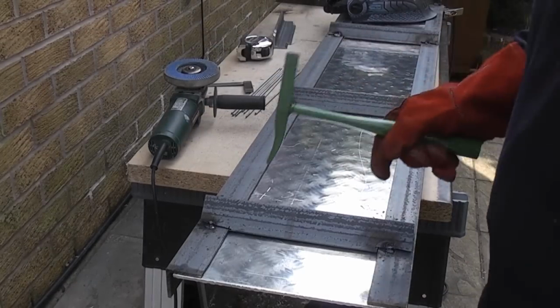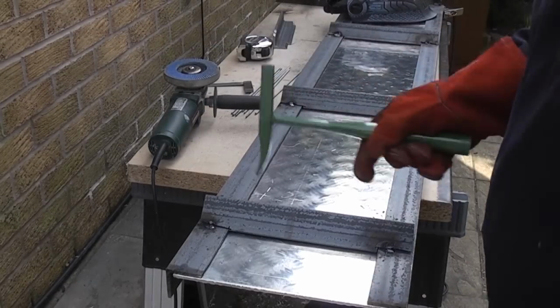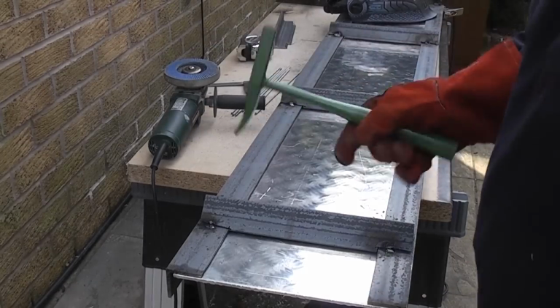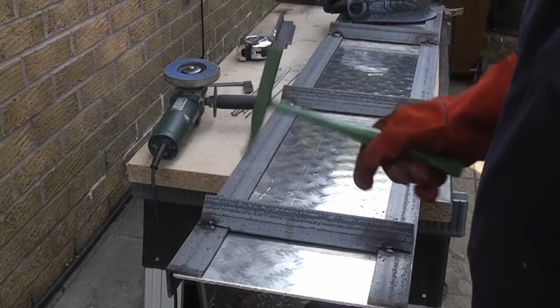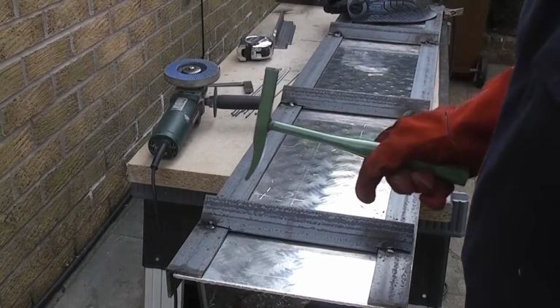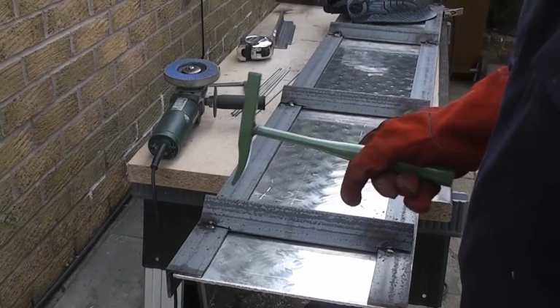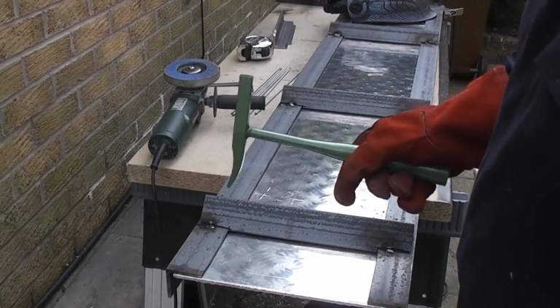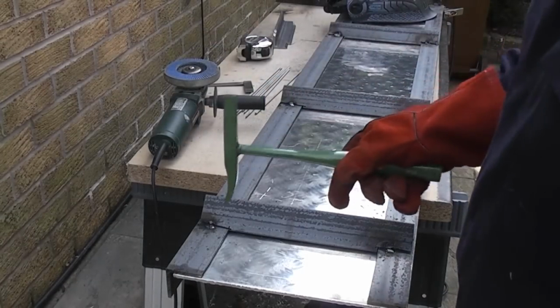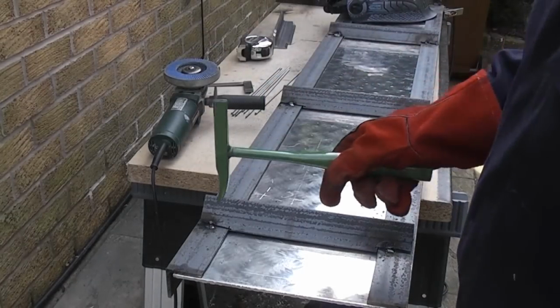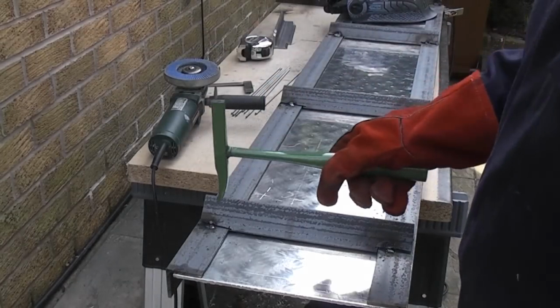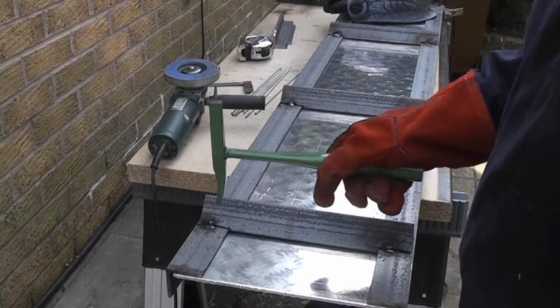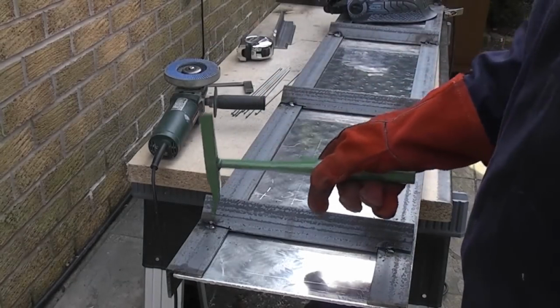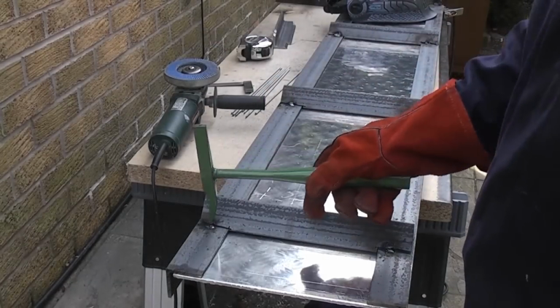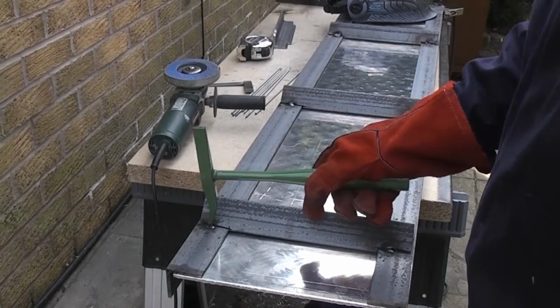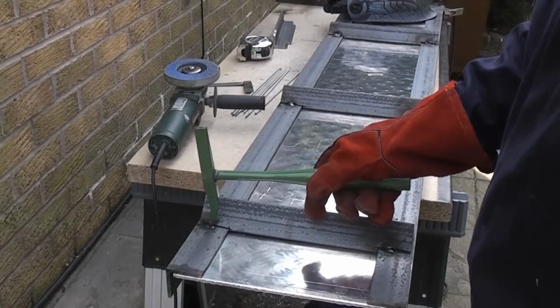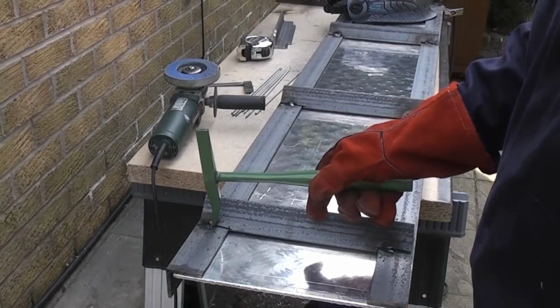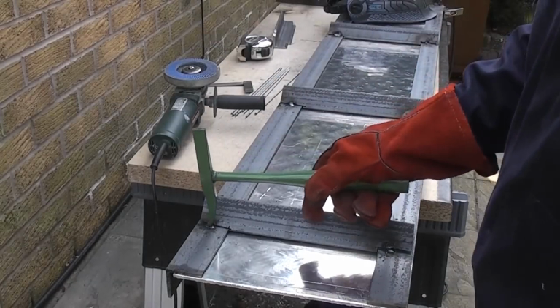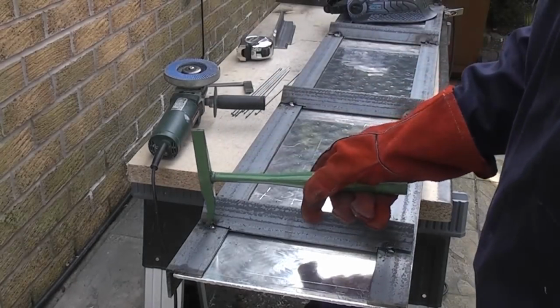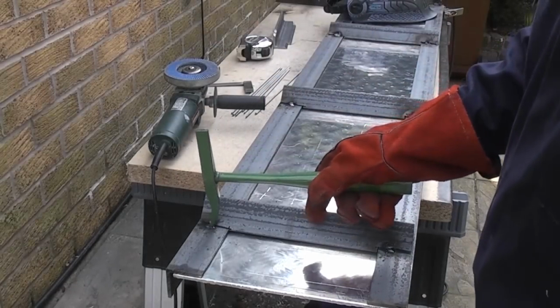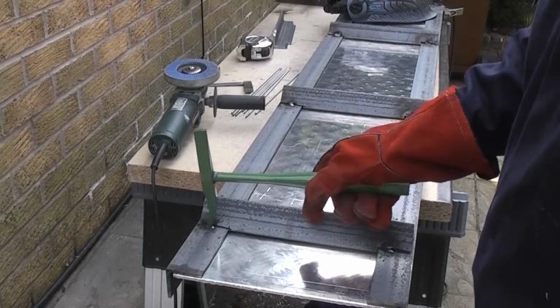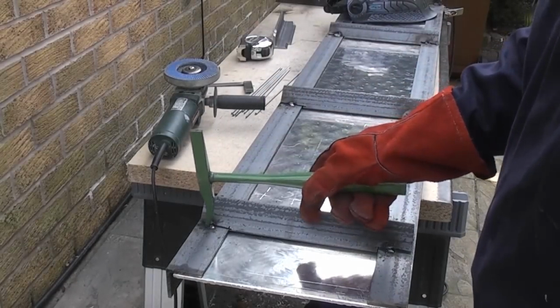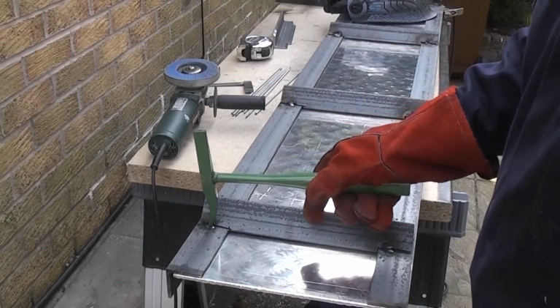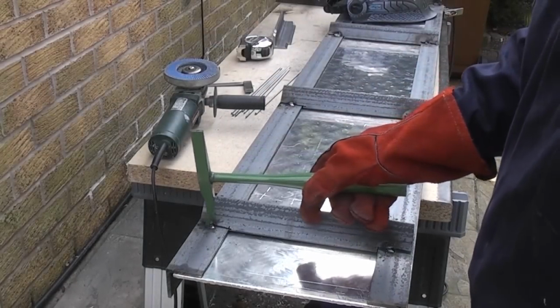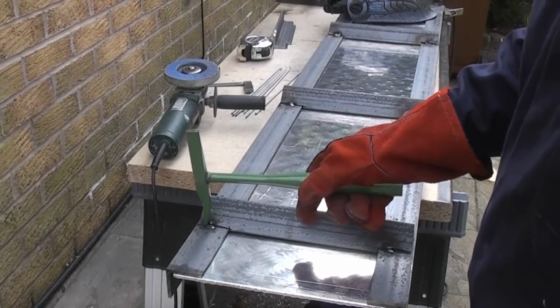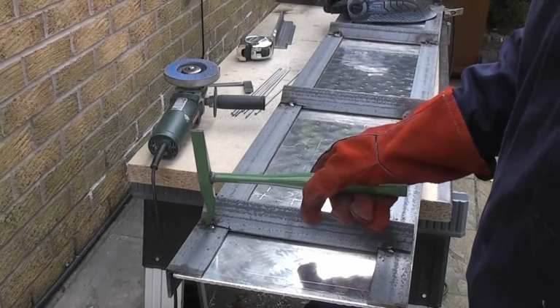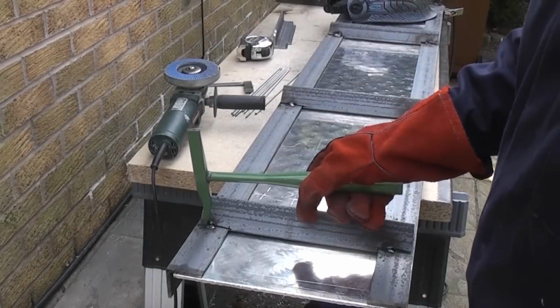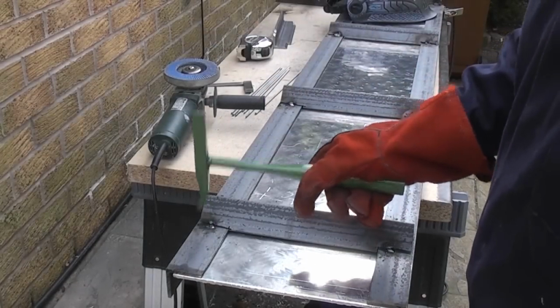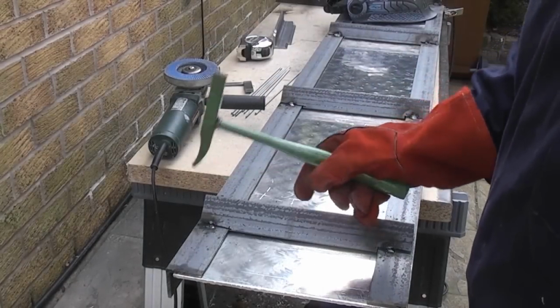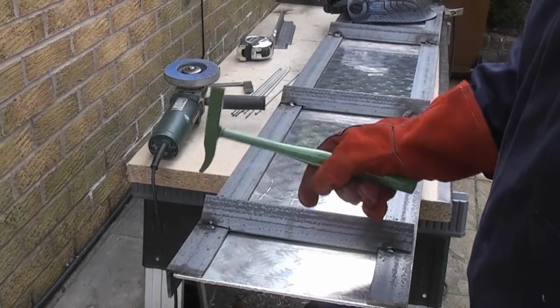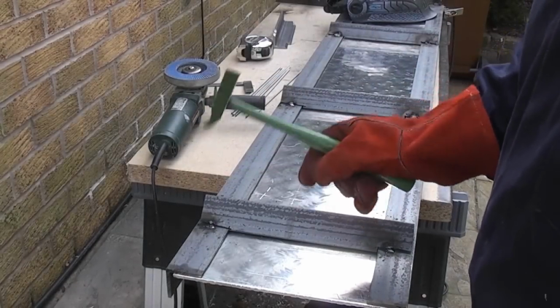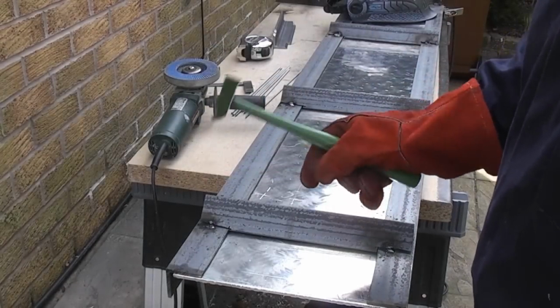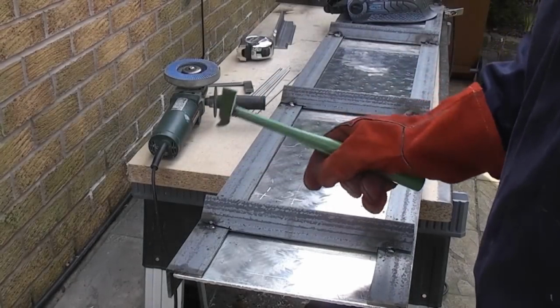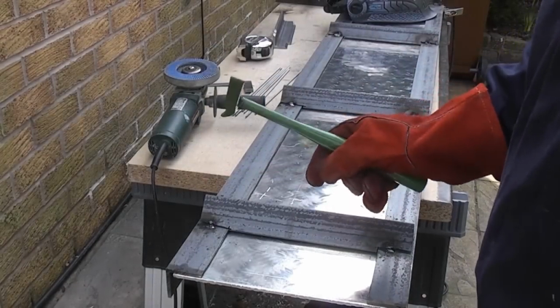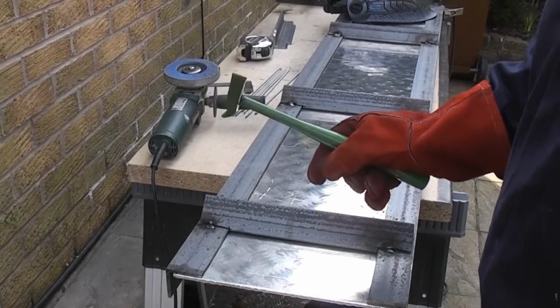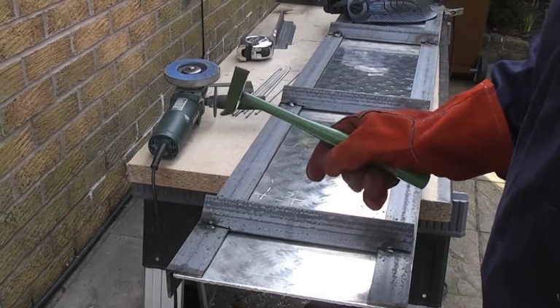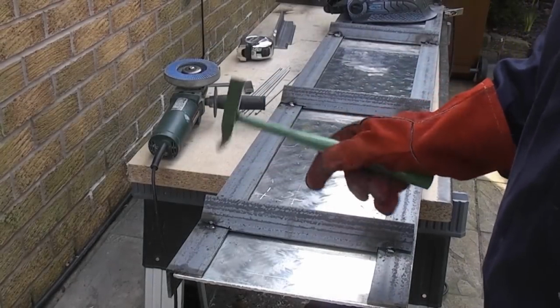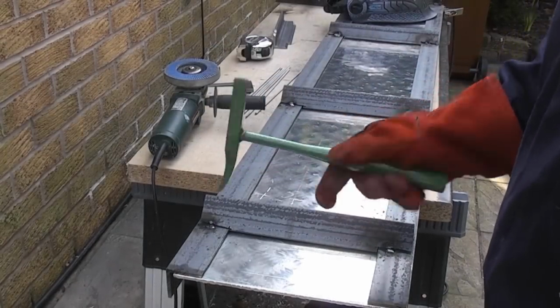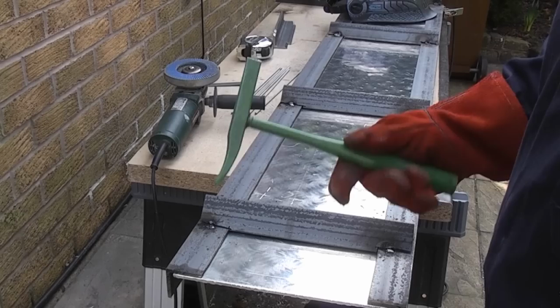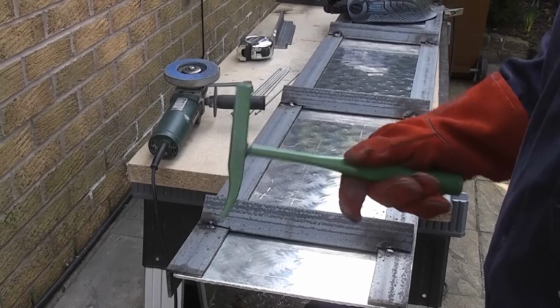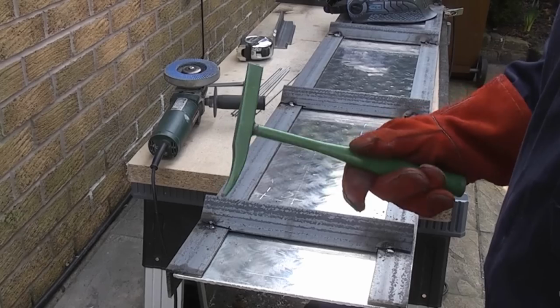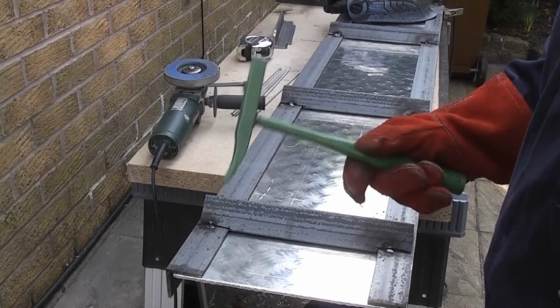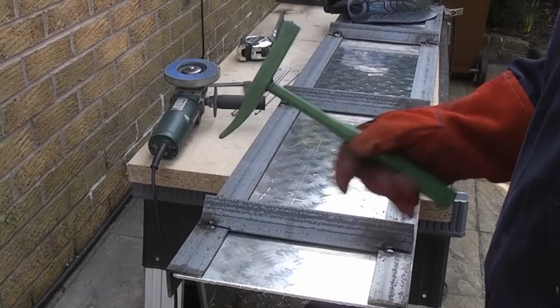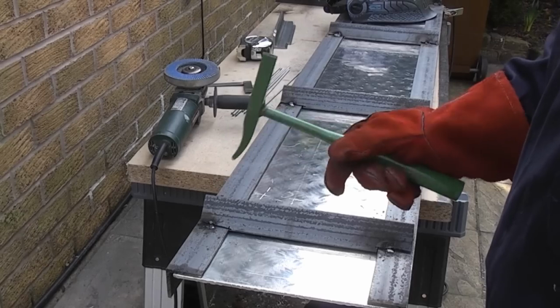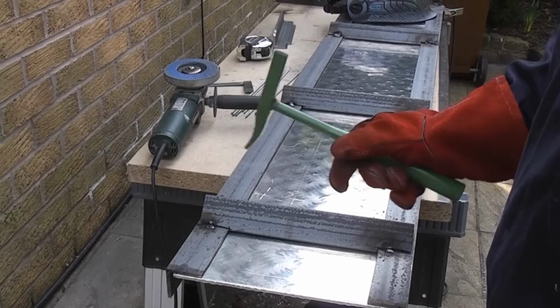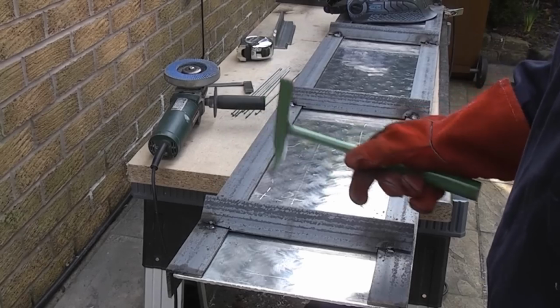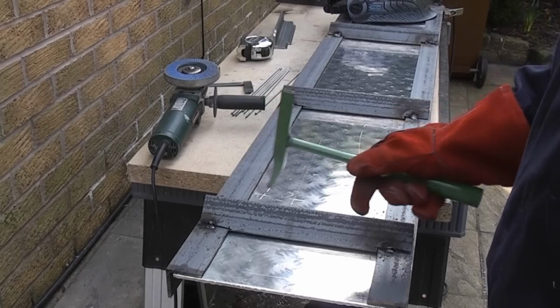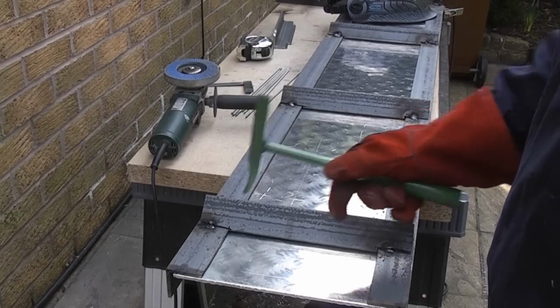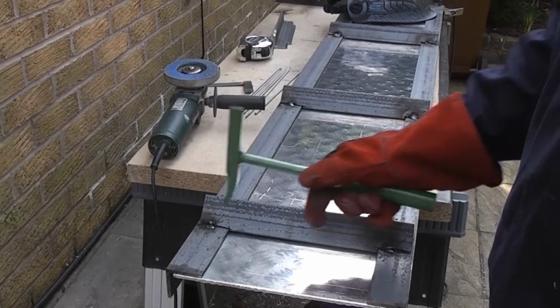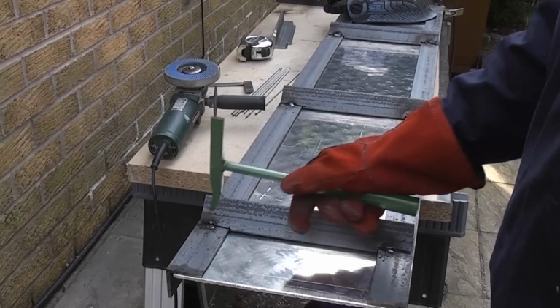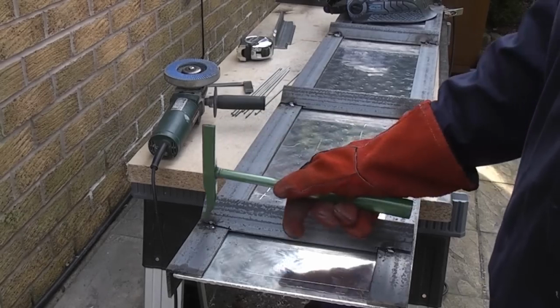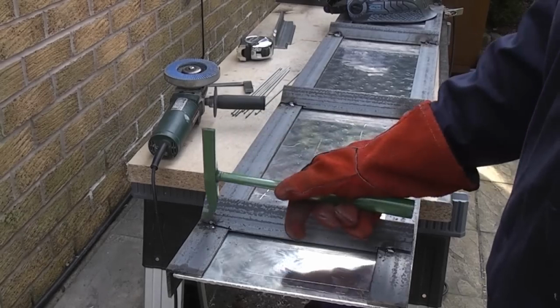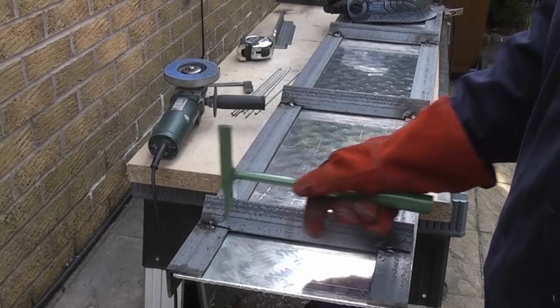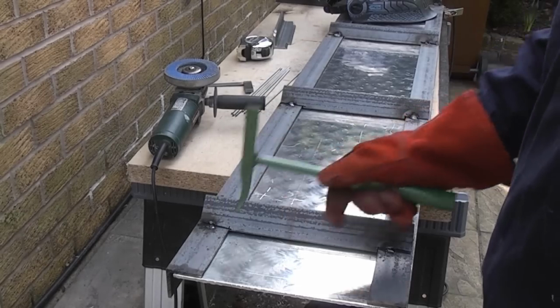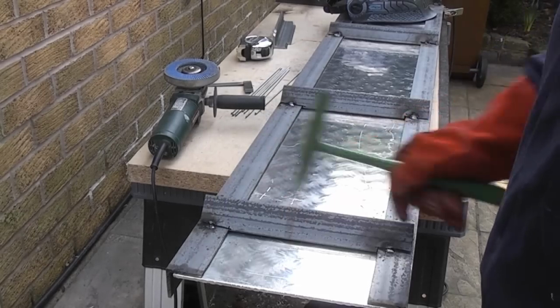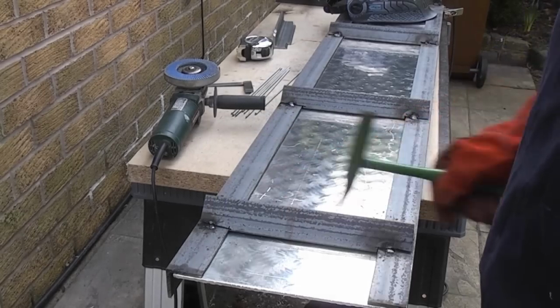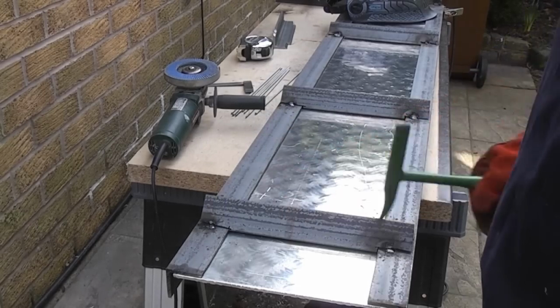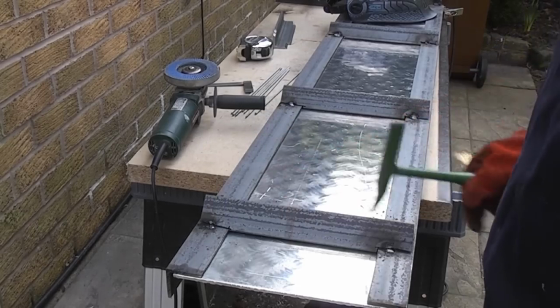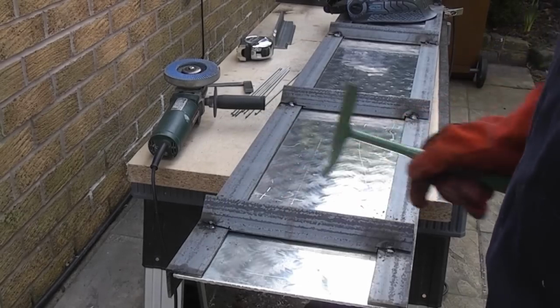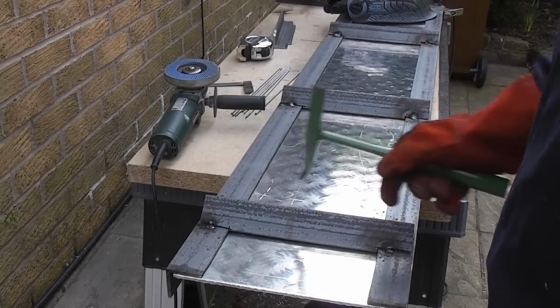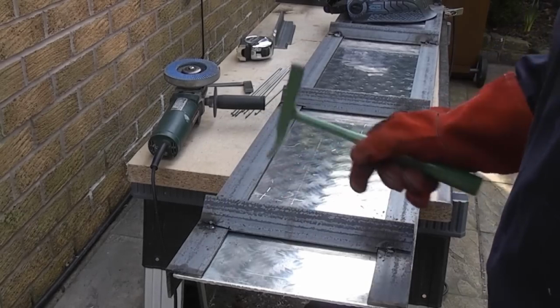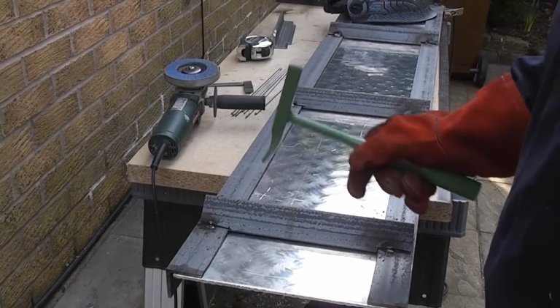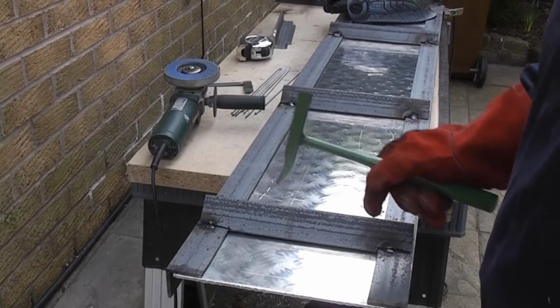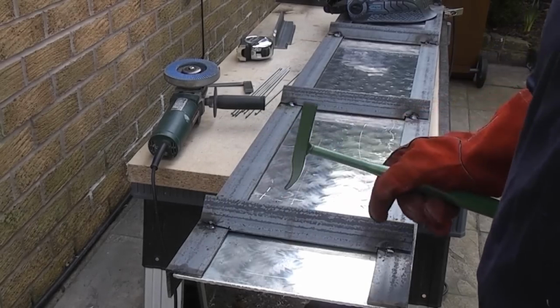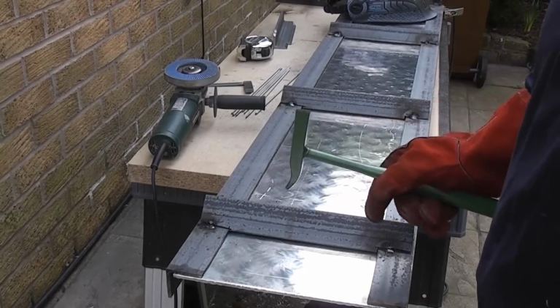Now we've tacked it in position we can clean over the tacks using a wire brush and a pin hammer and then we can fully weld all of the joints.